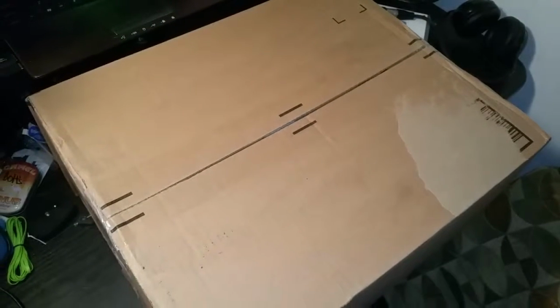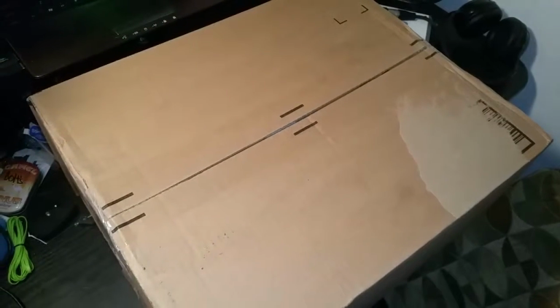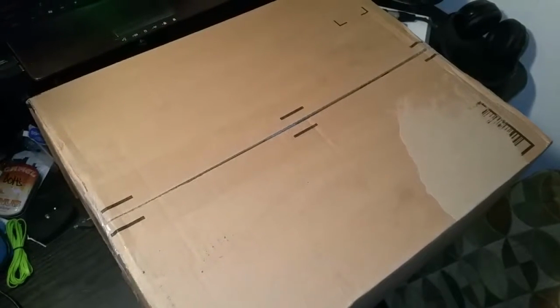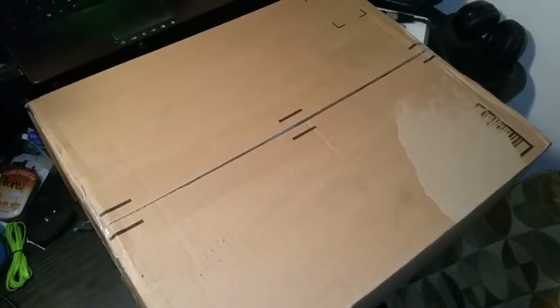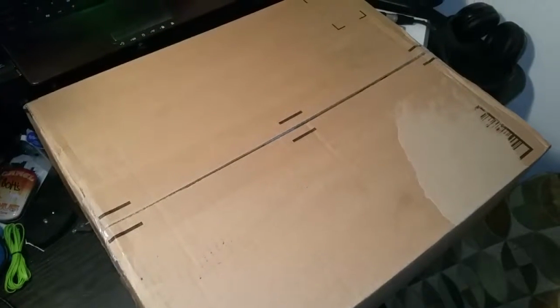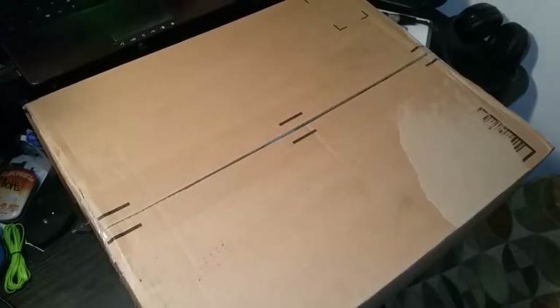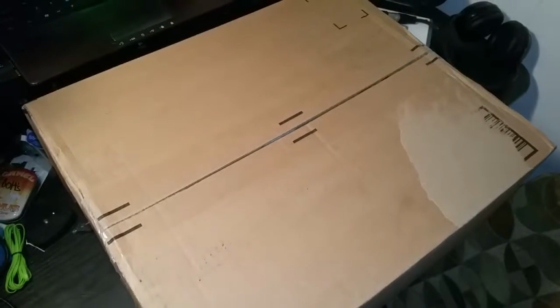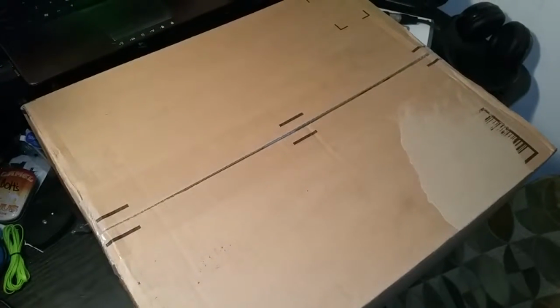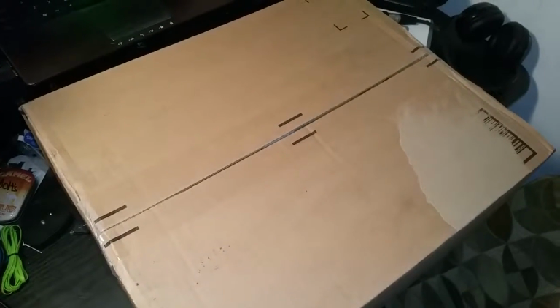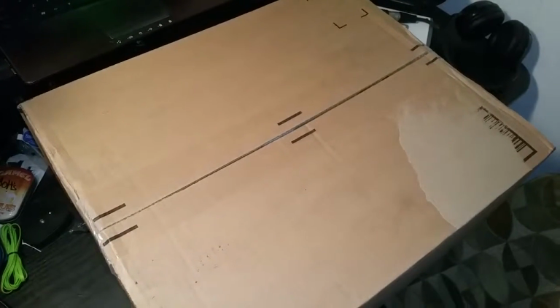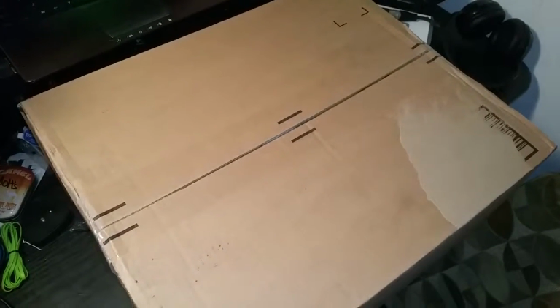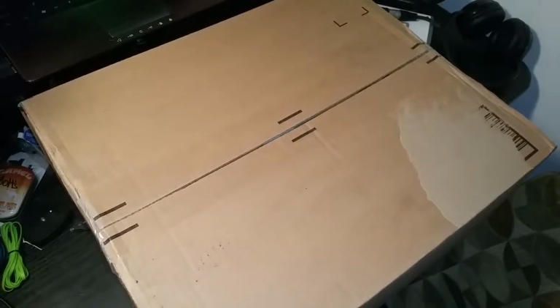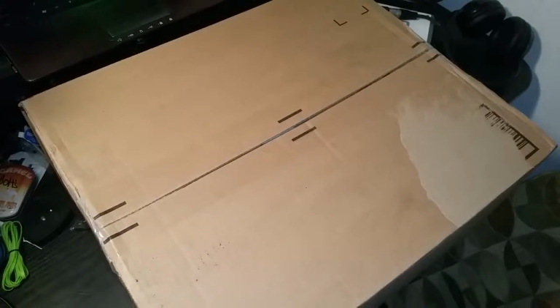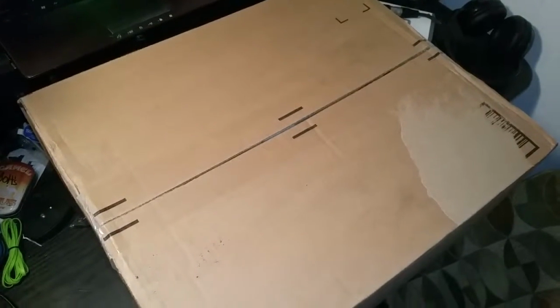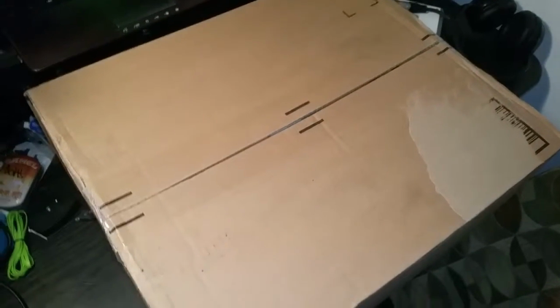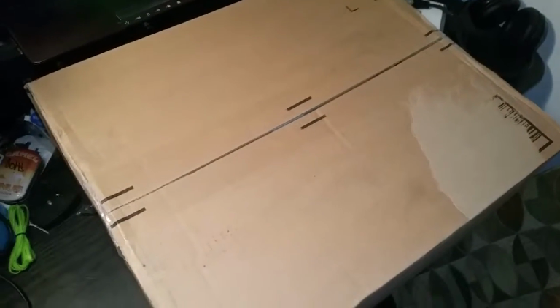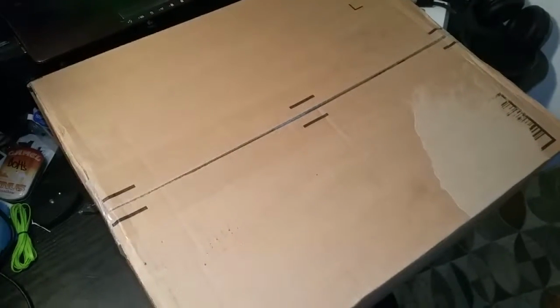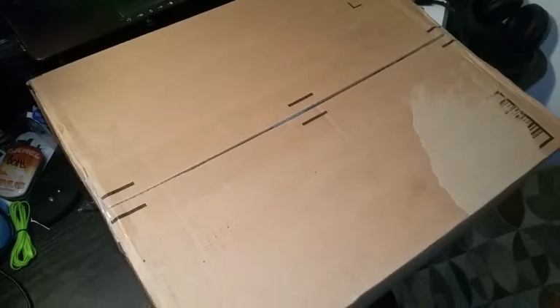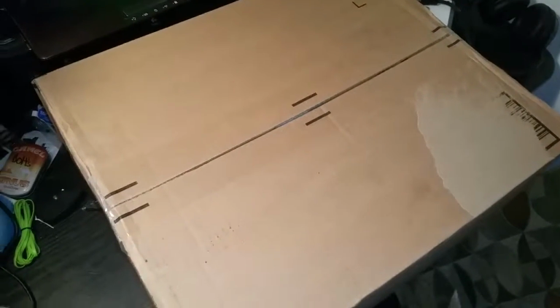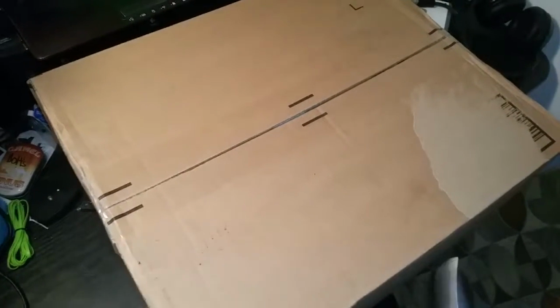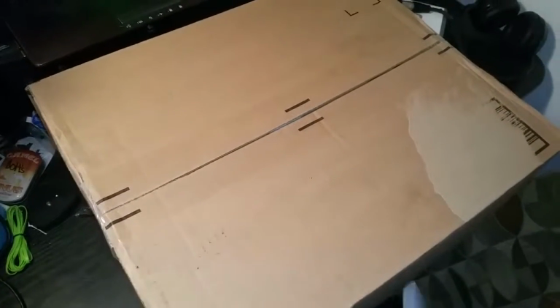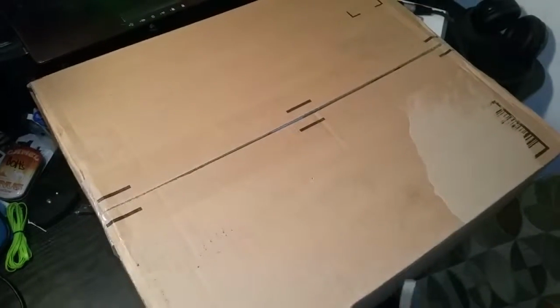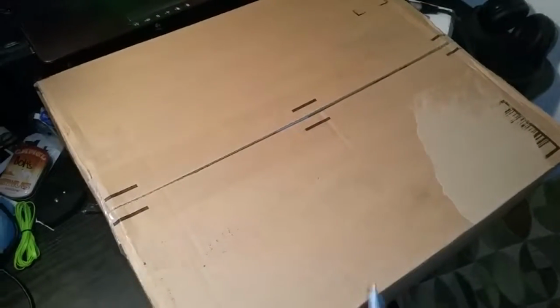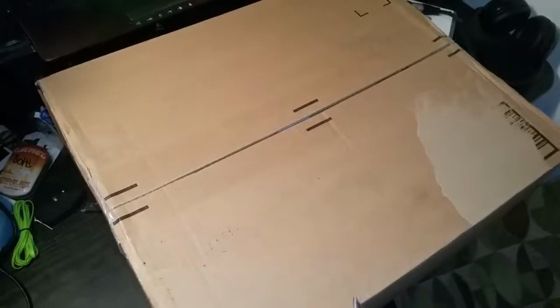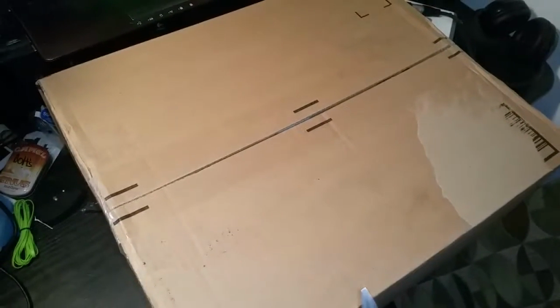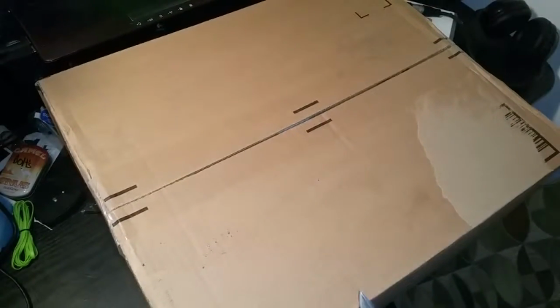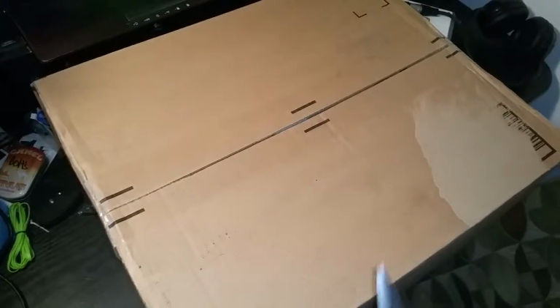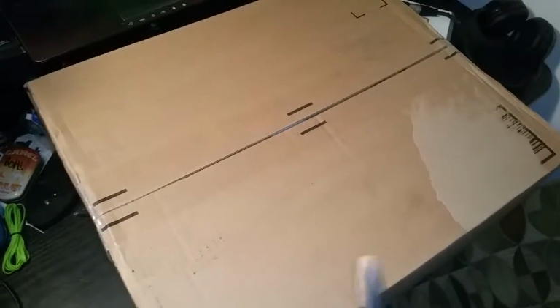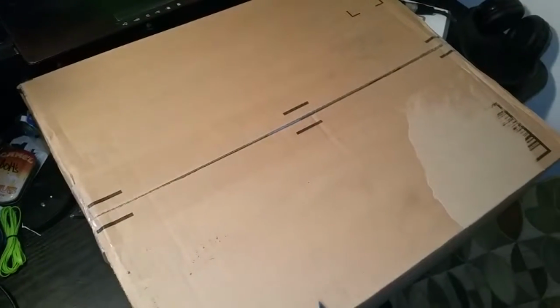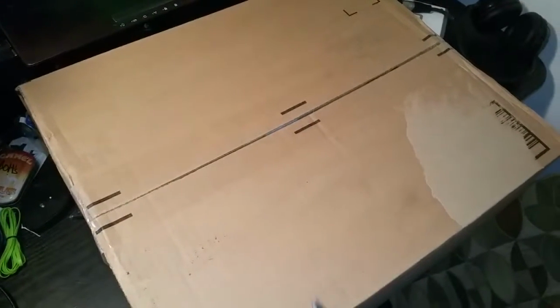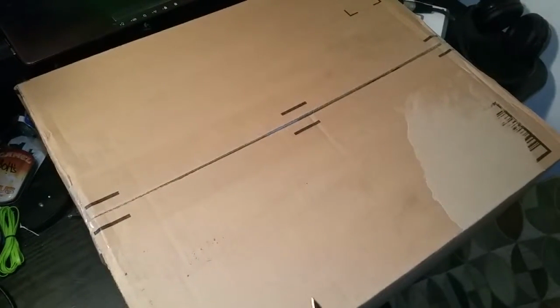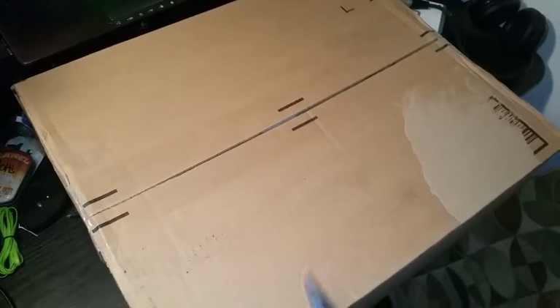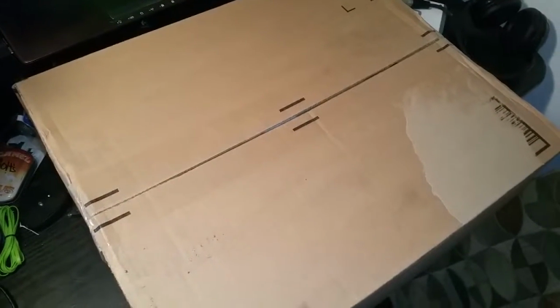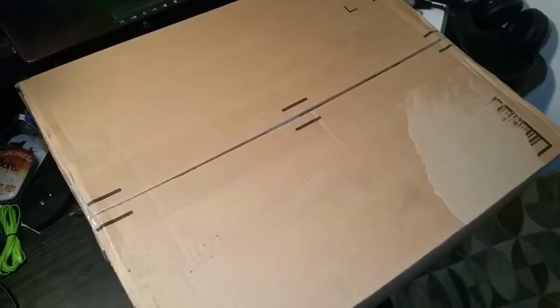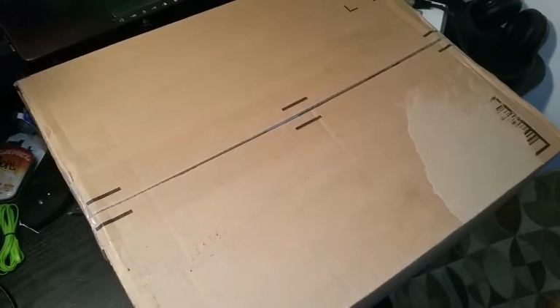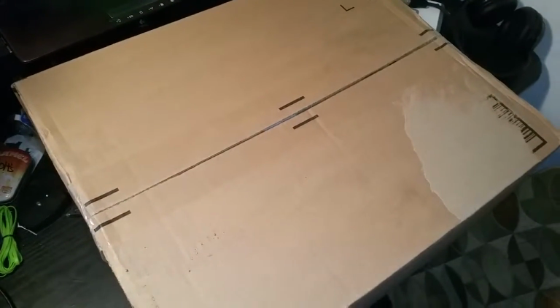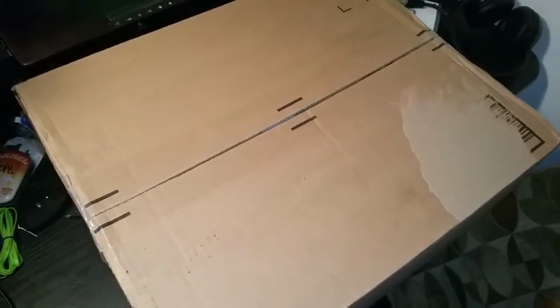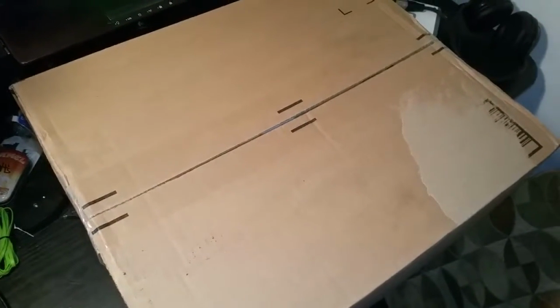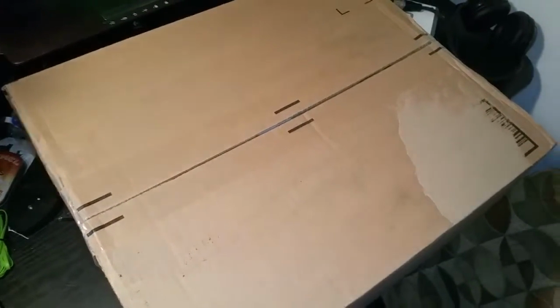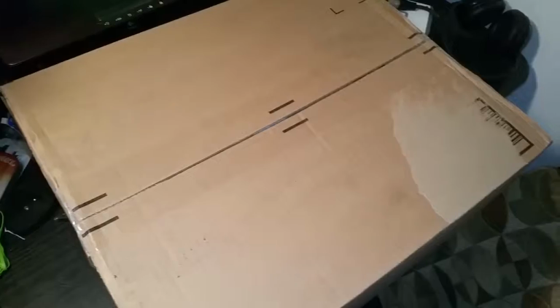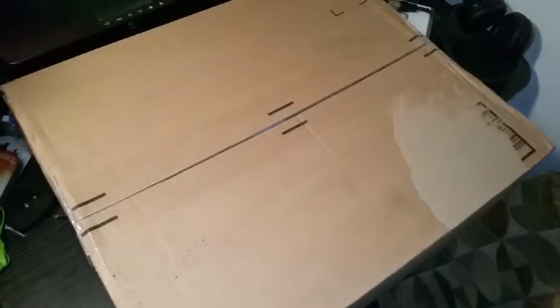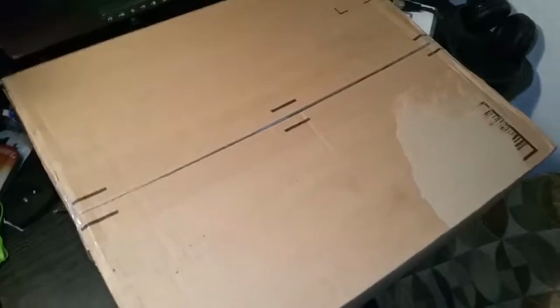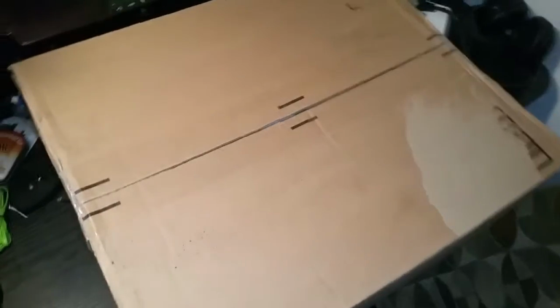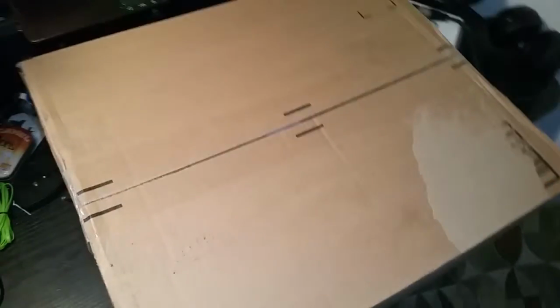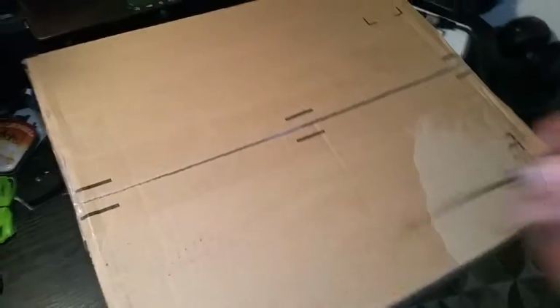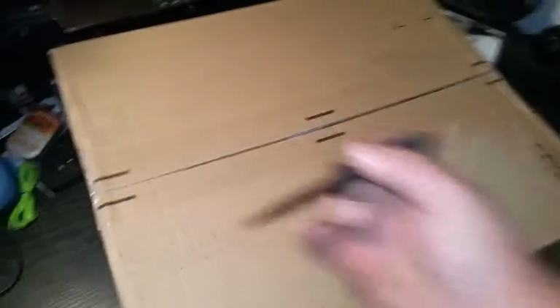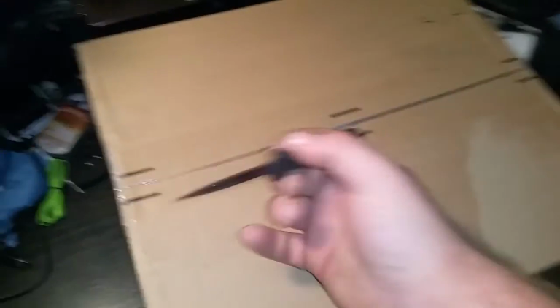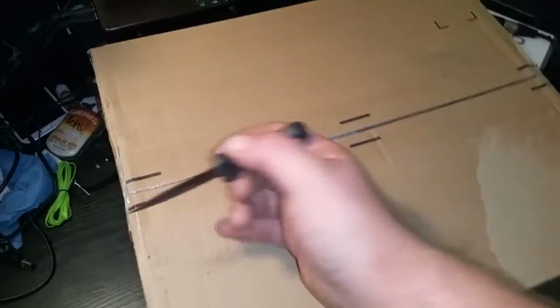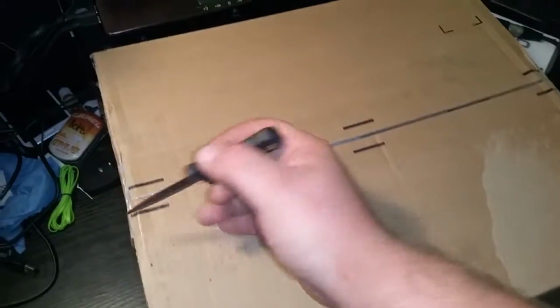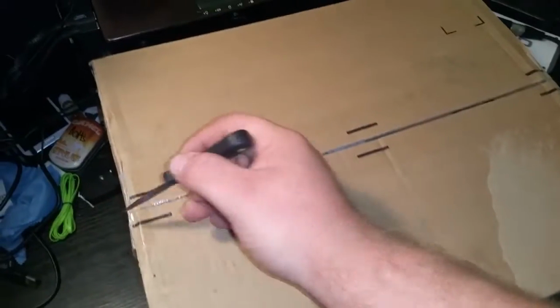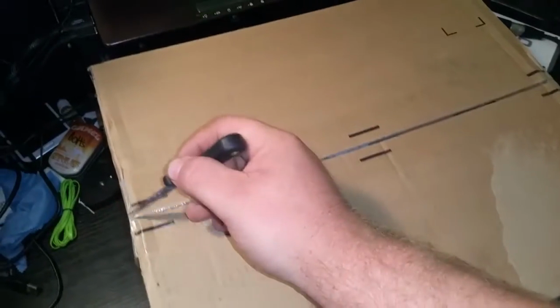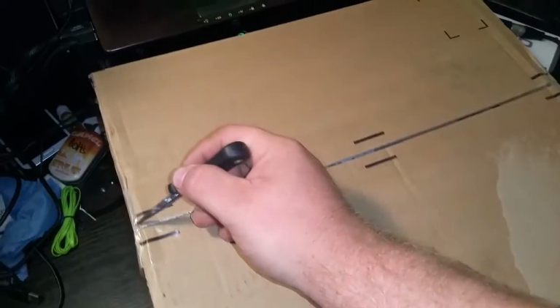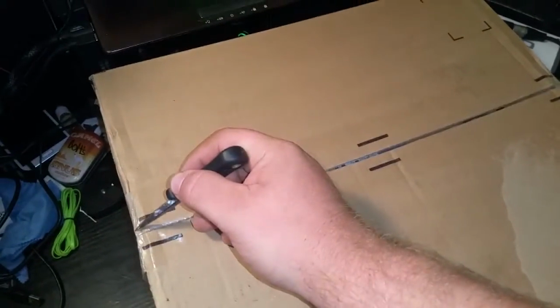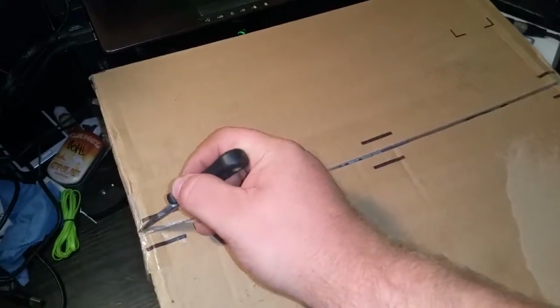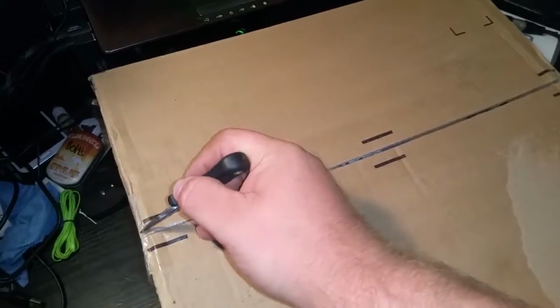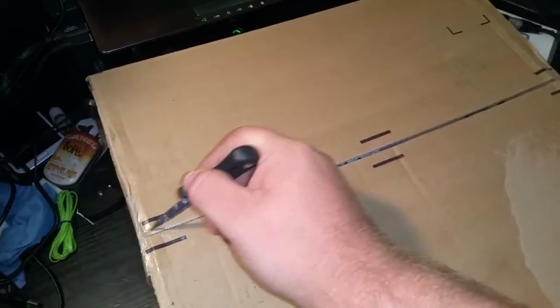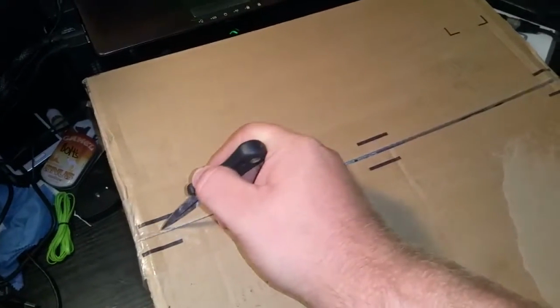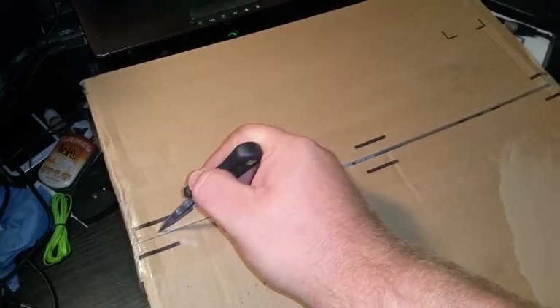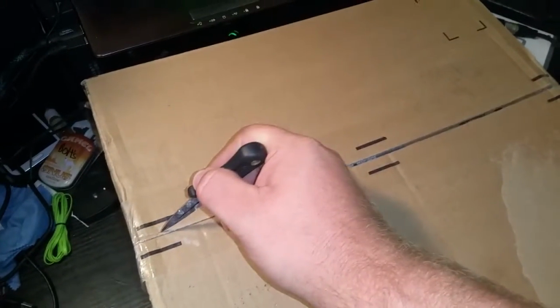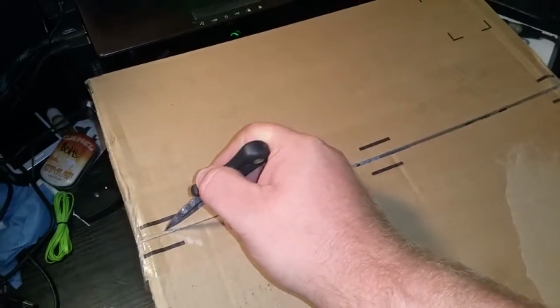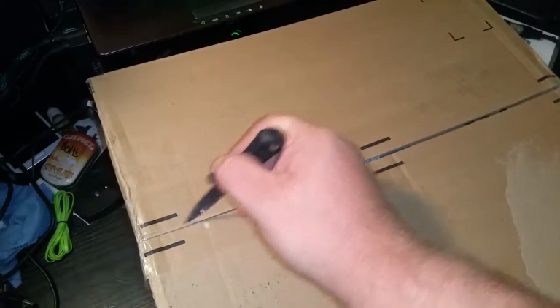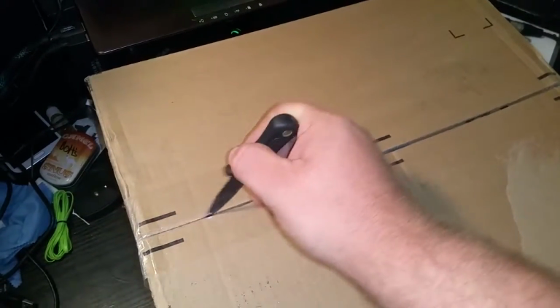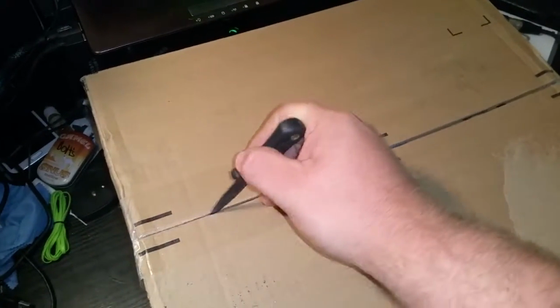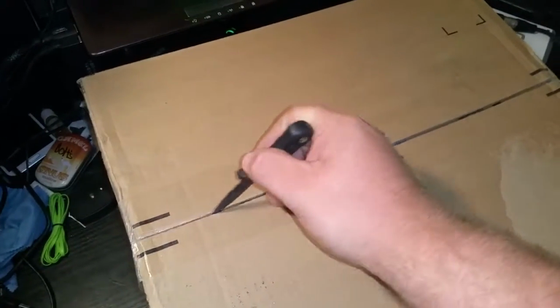Hey guys, Shane here. I've got an unboxing video. We've got this big old box from Amazon — let's find out what's inside.